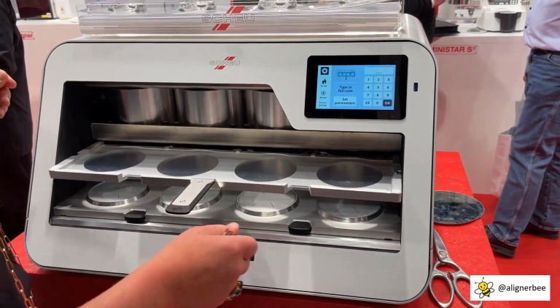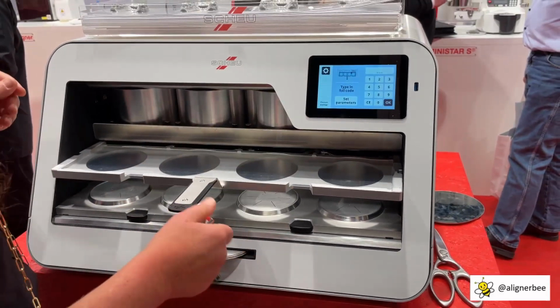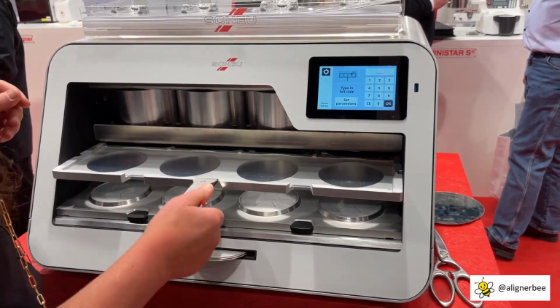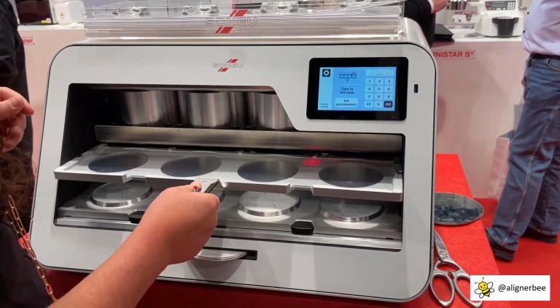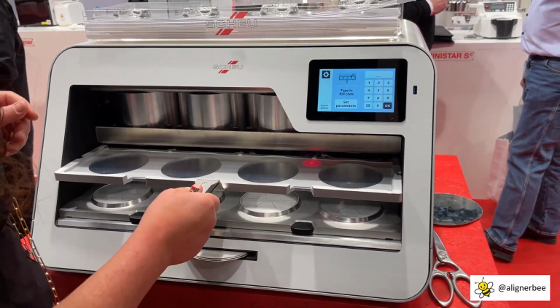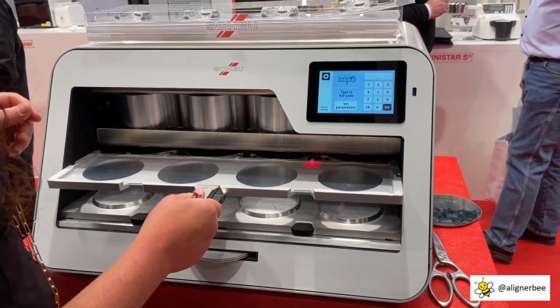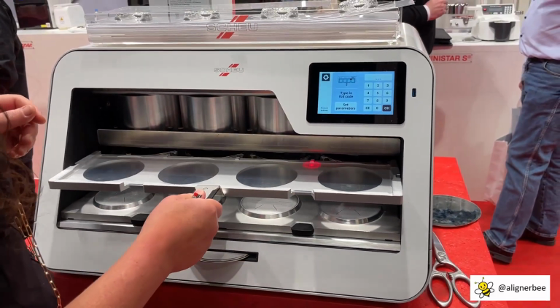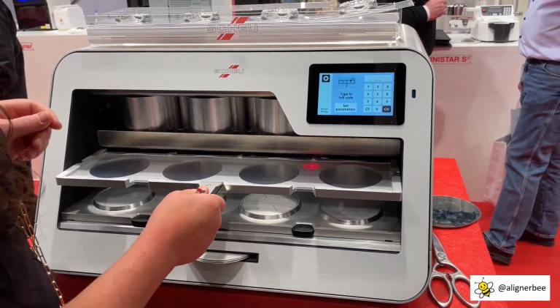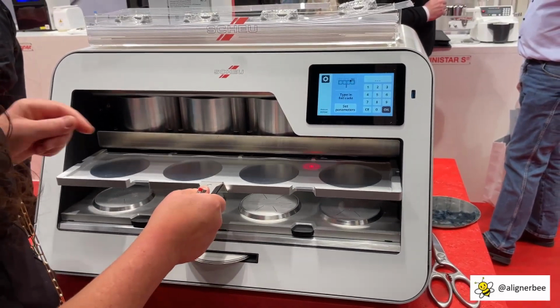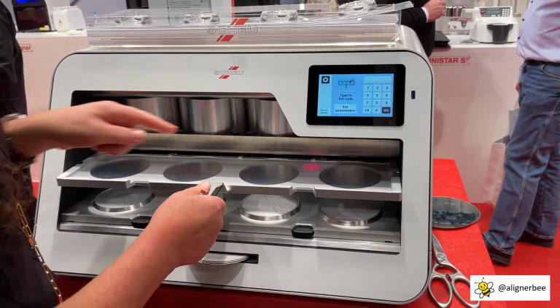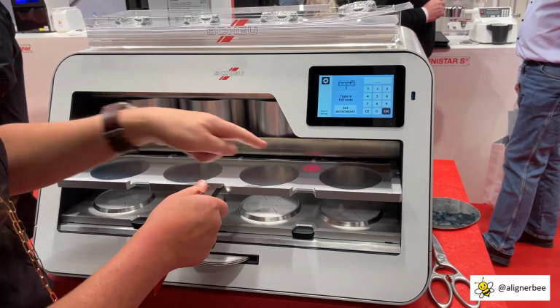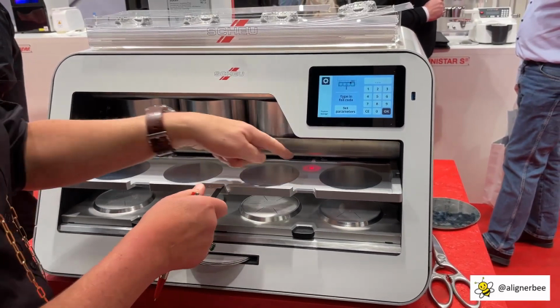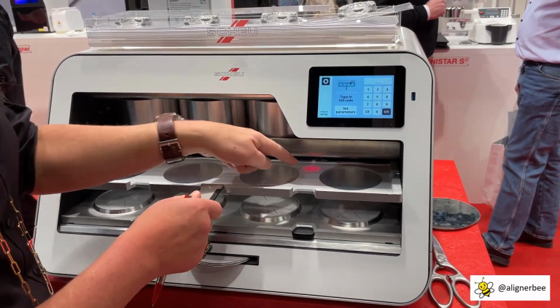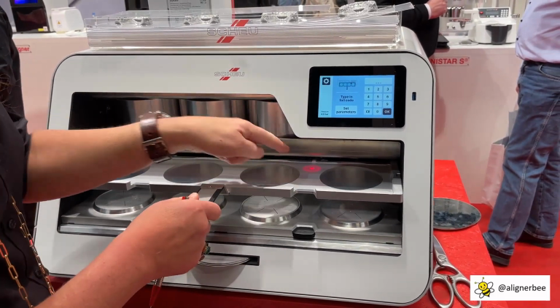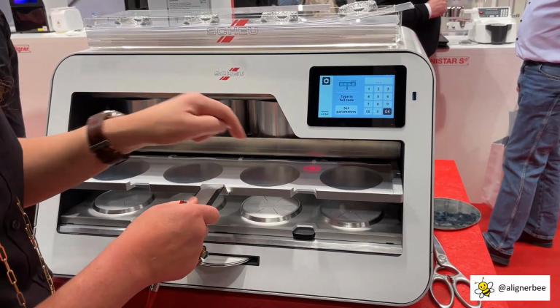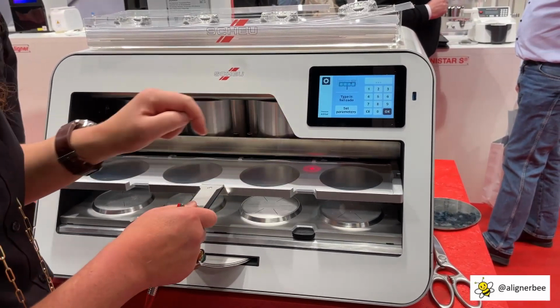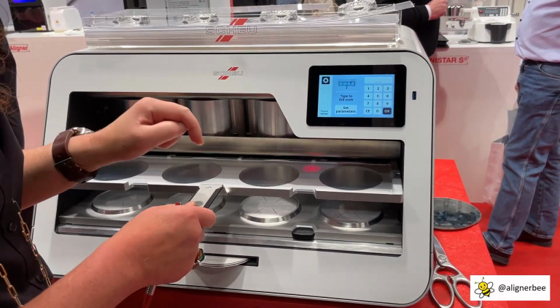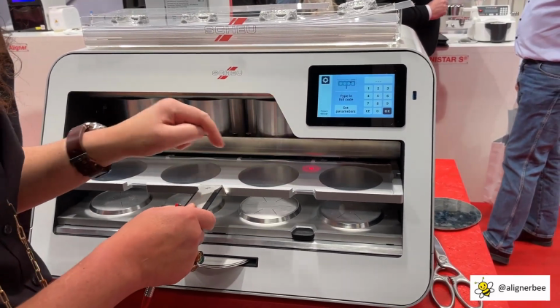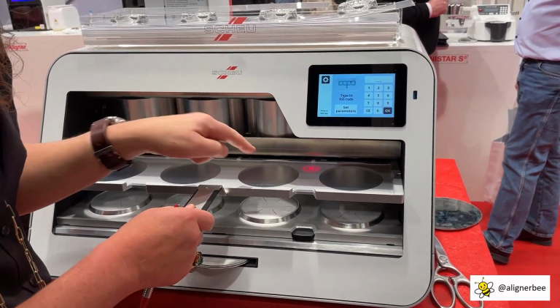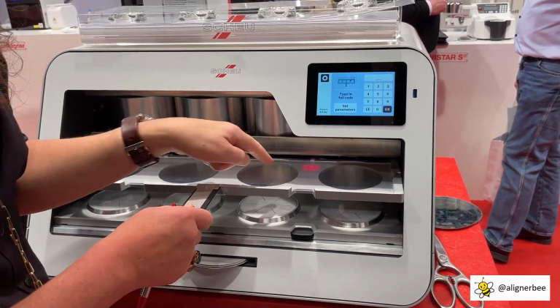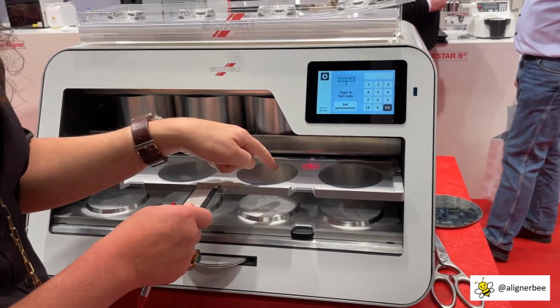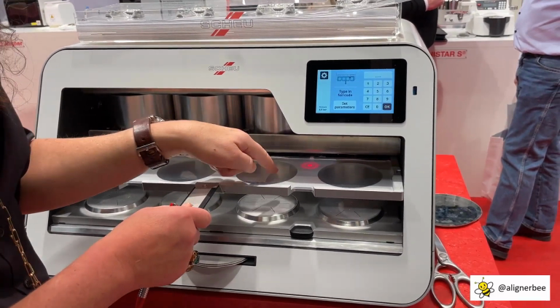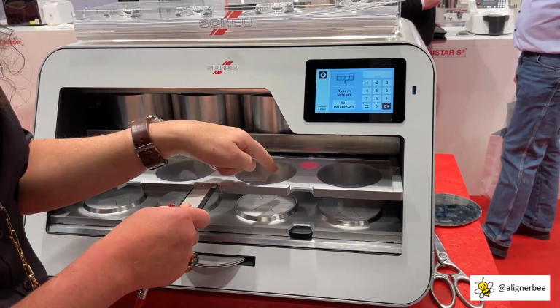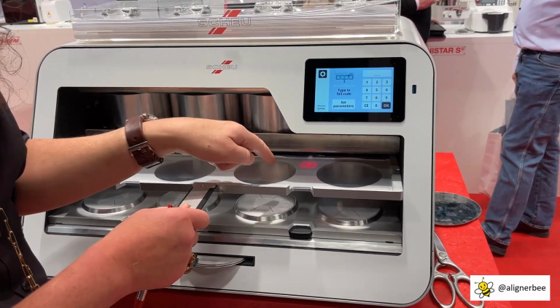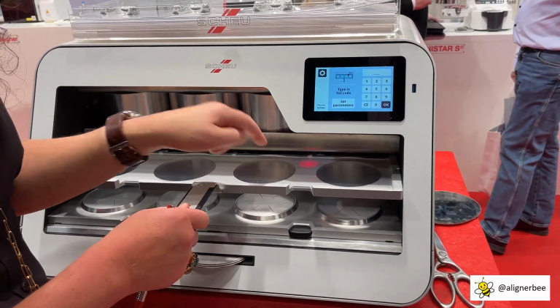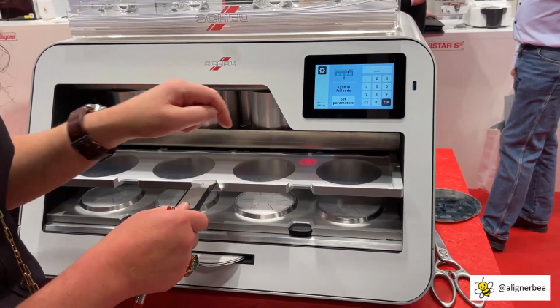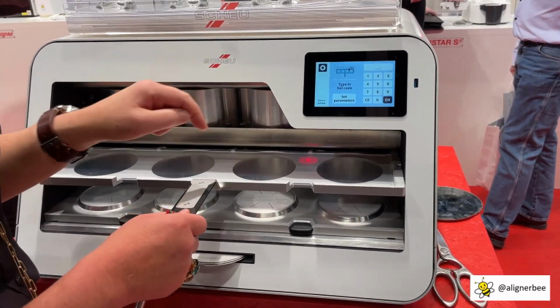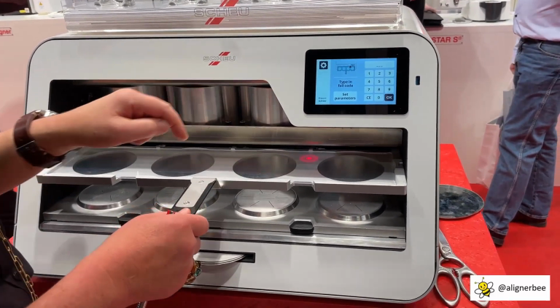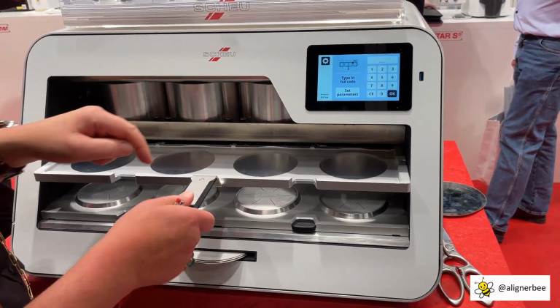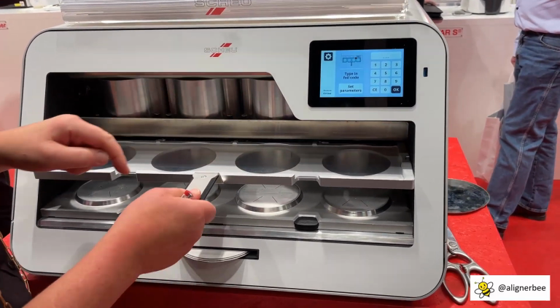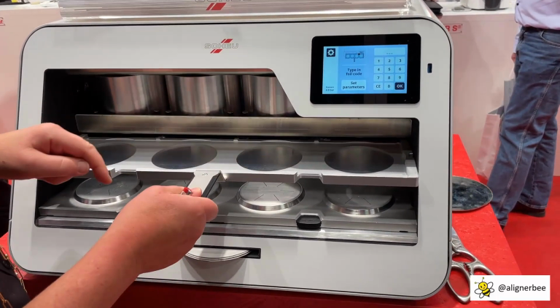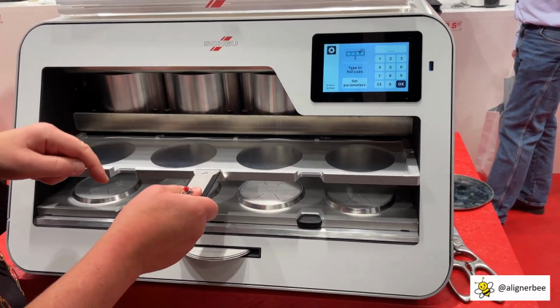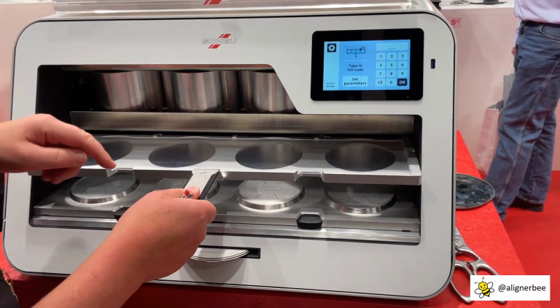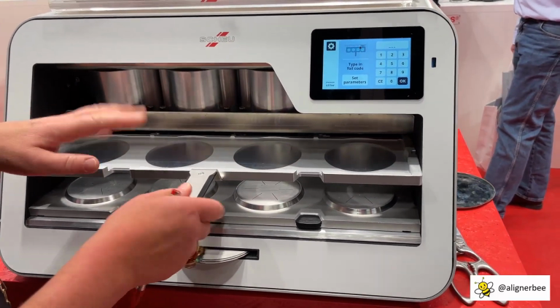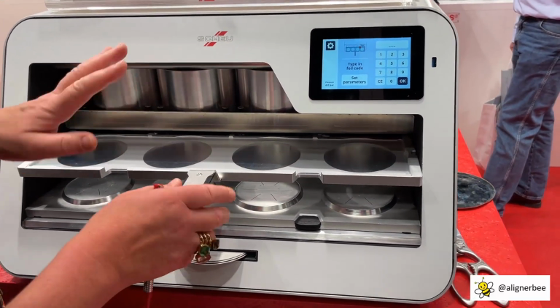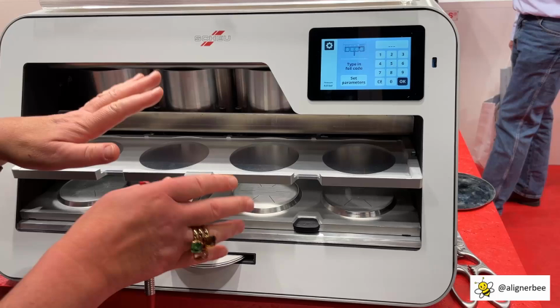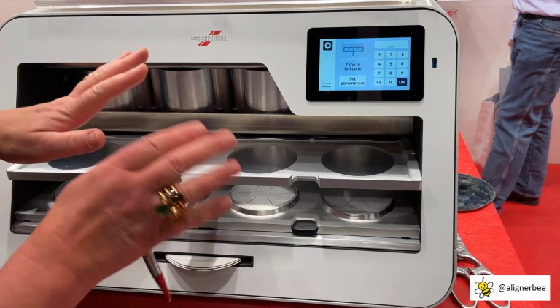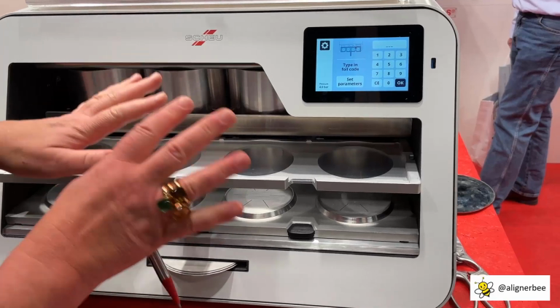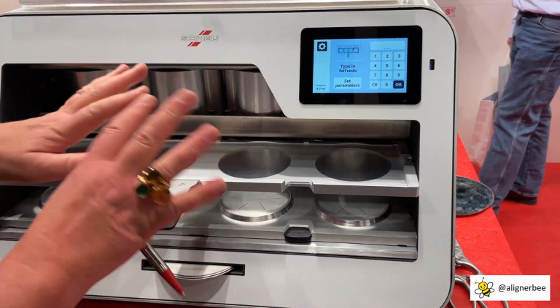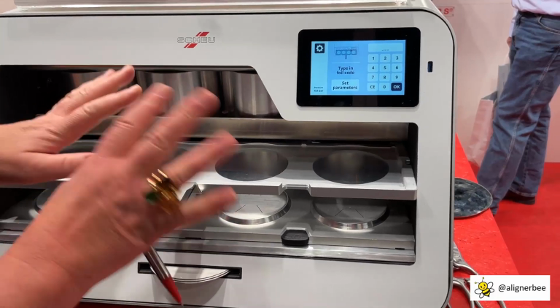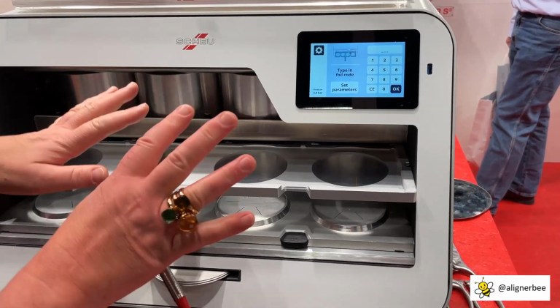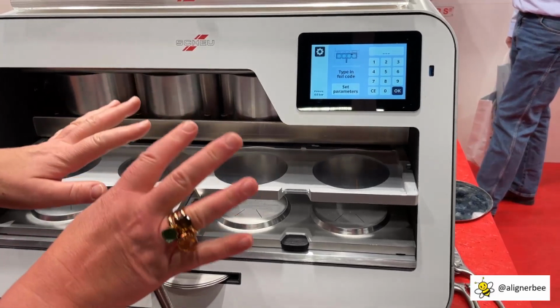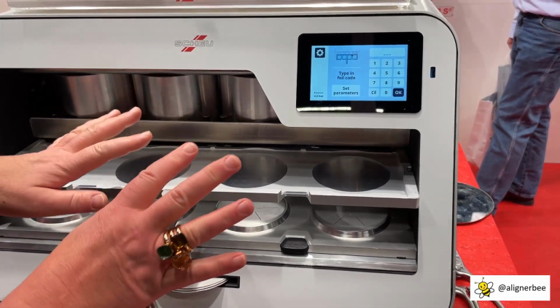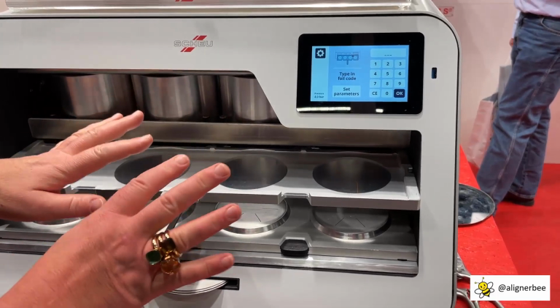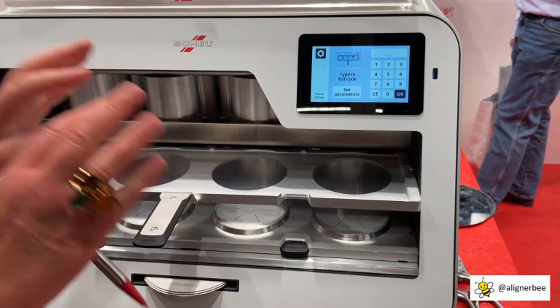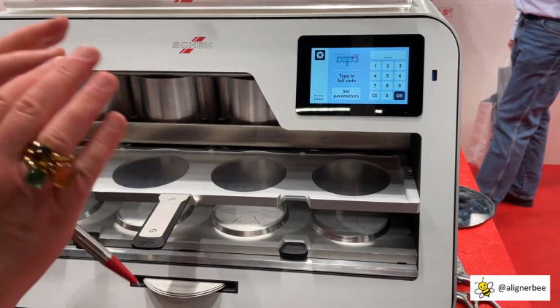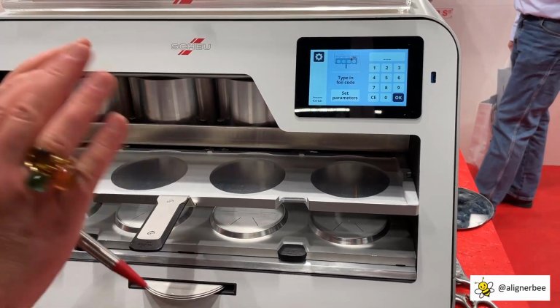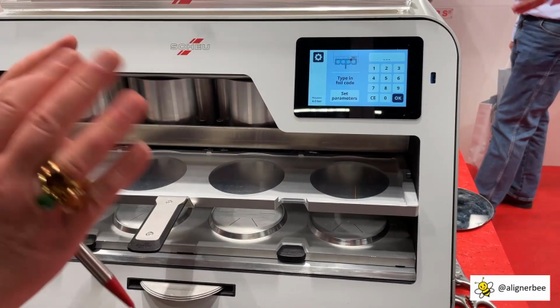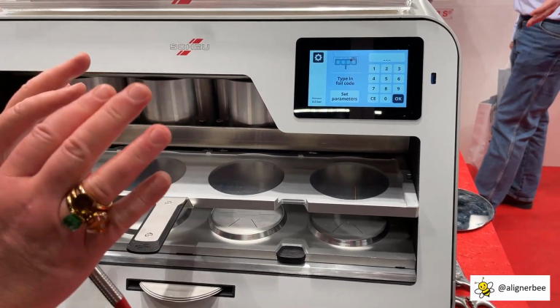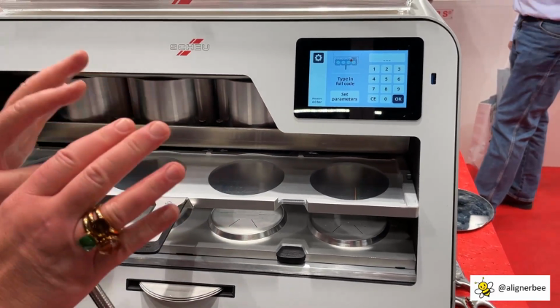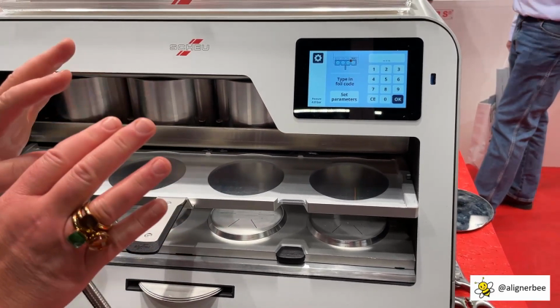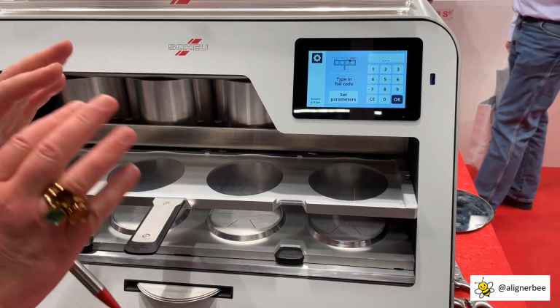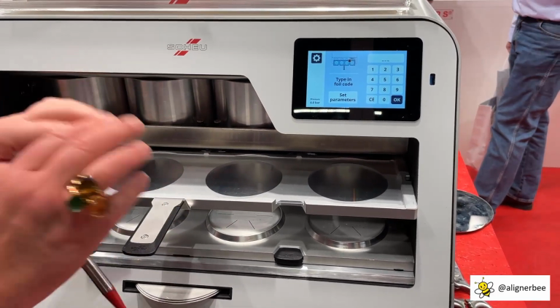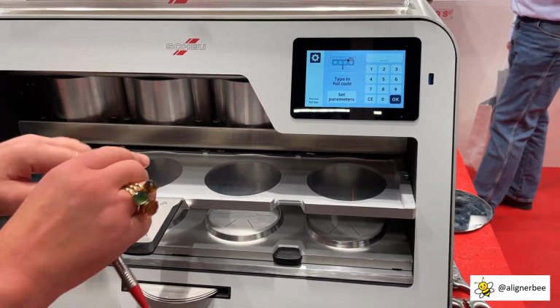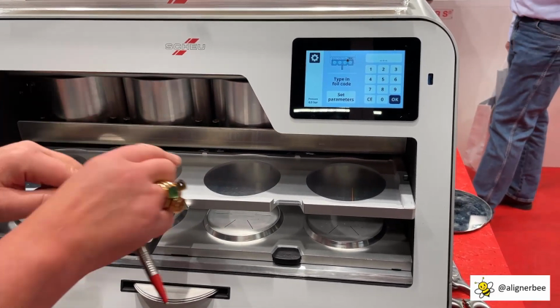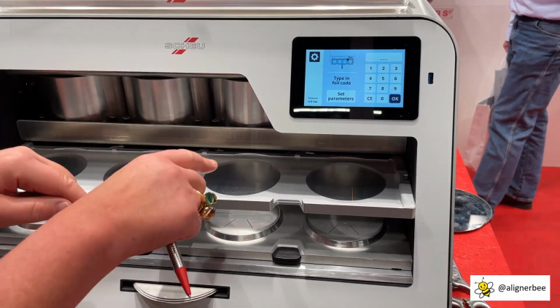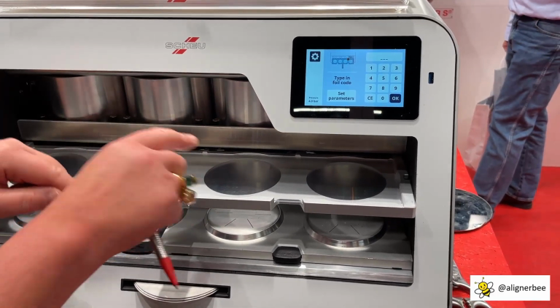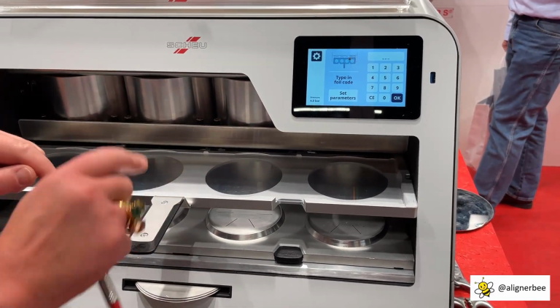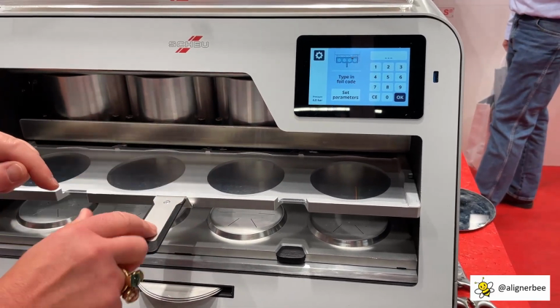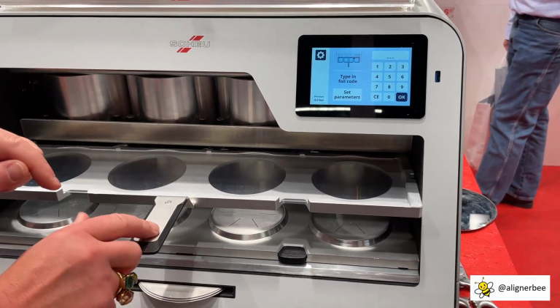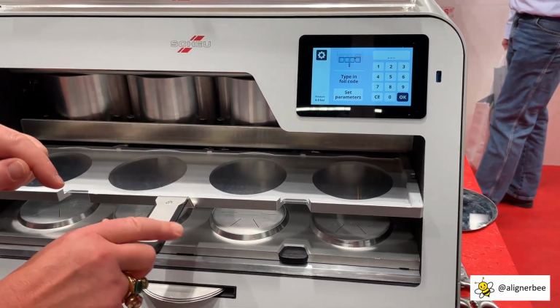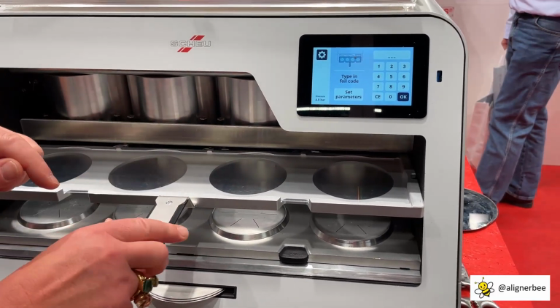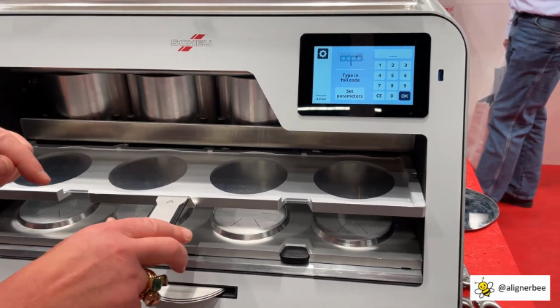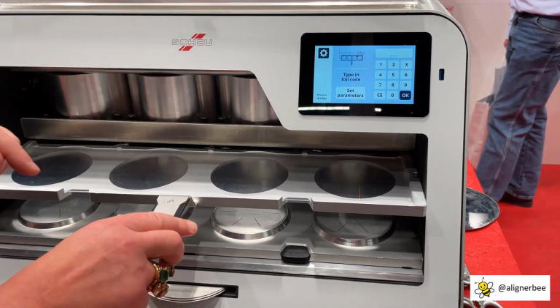So here we have a barcode scanner, and this time no barcode, but in the future there will be a barcode.